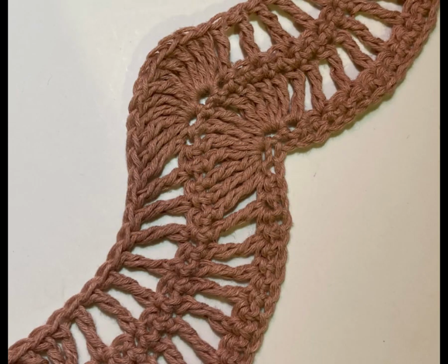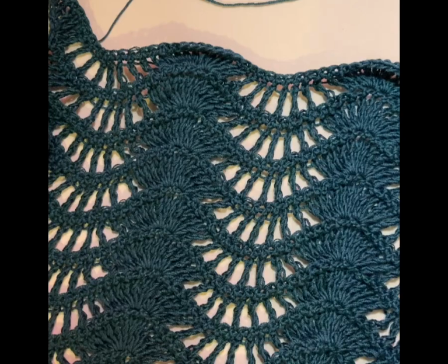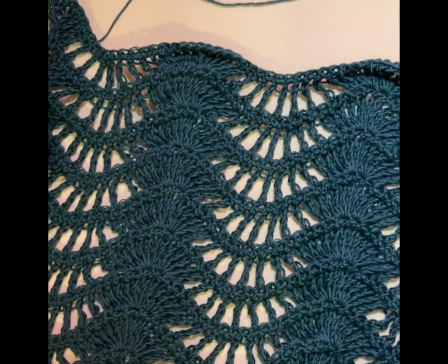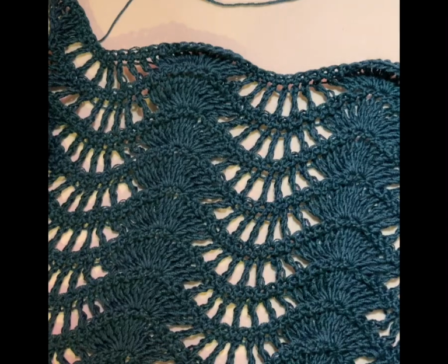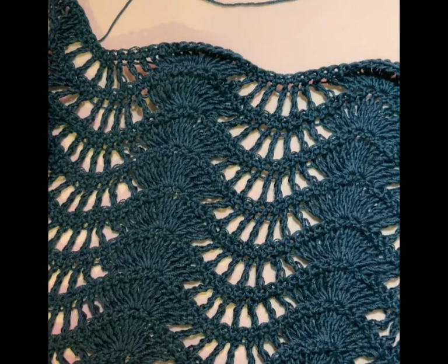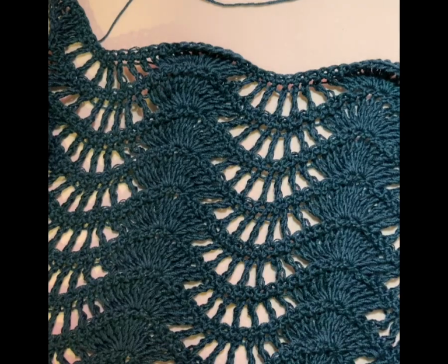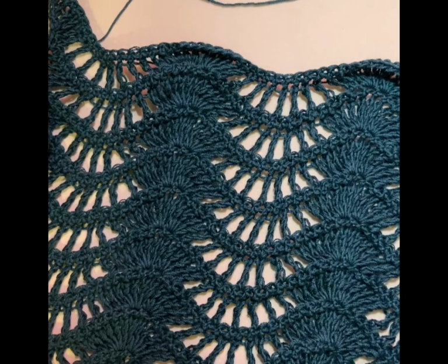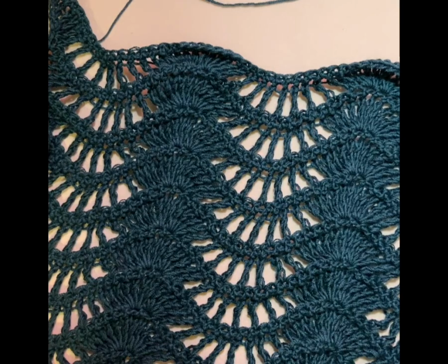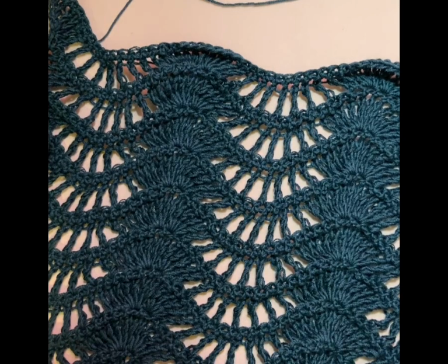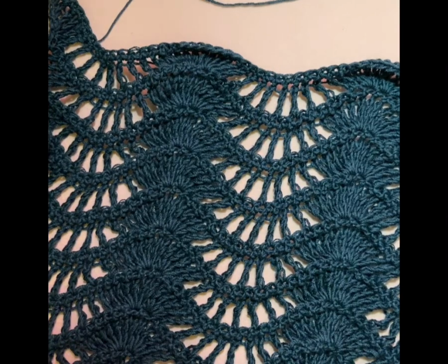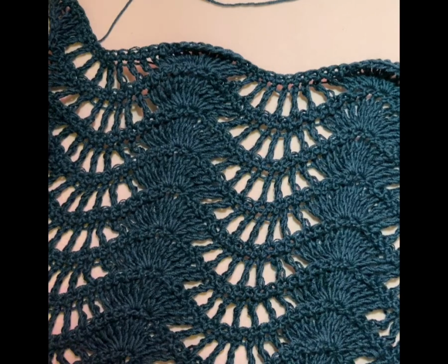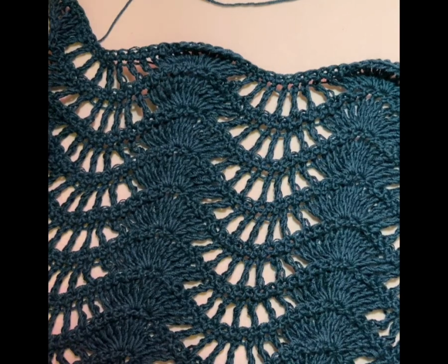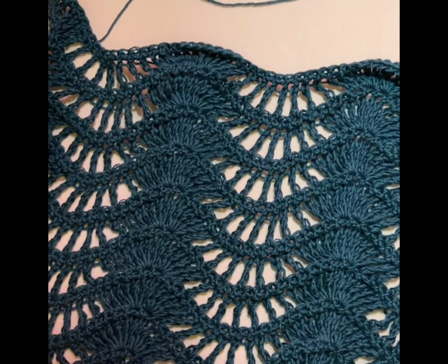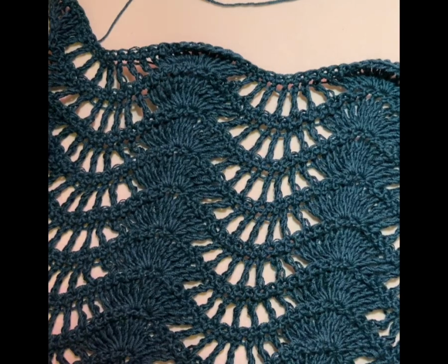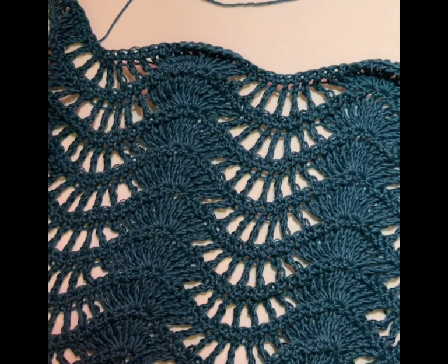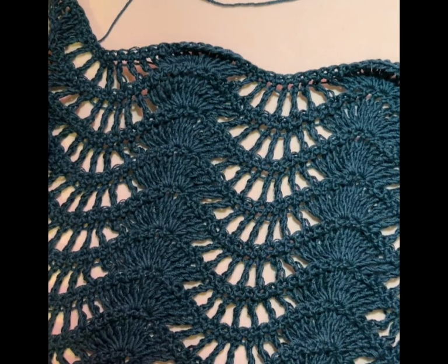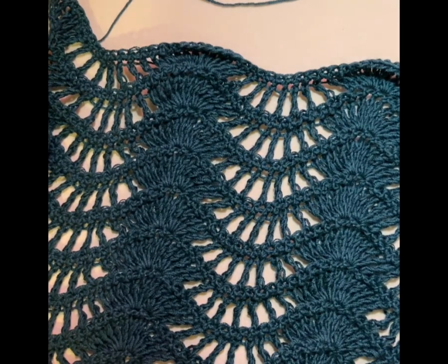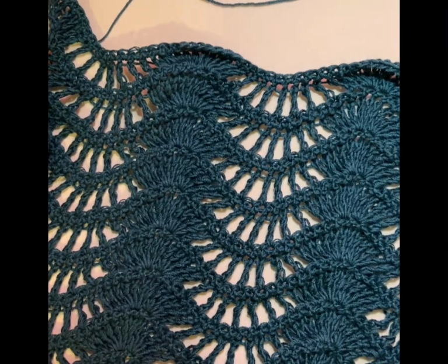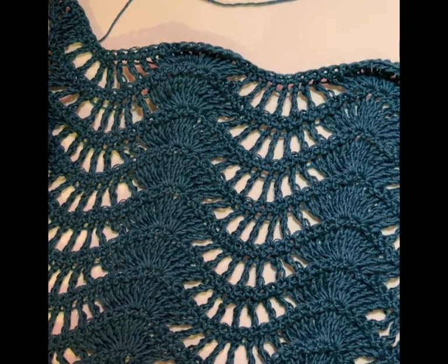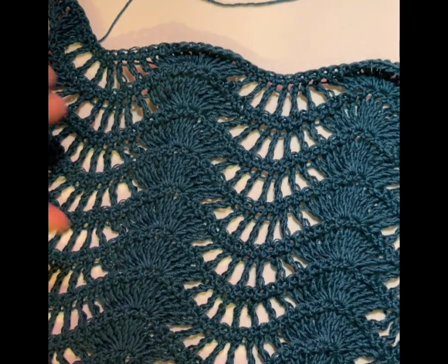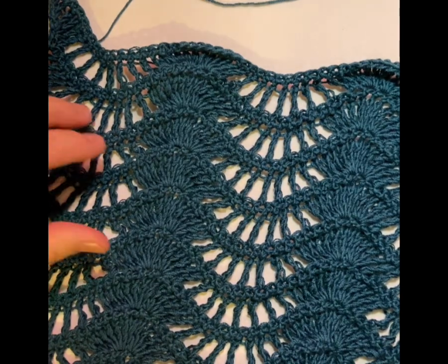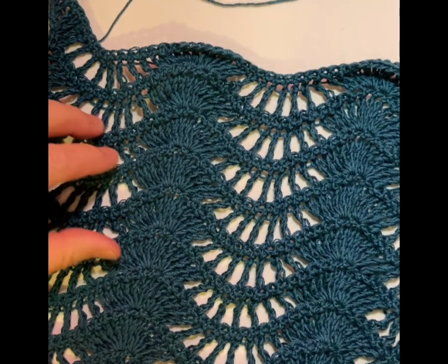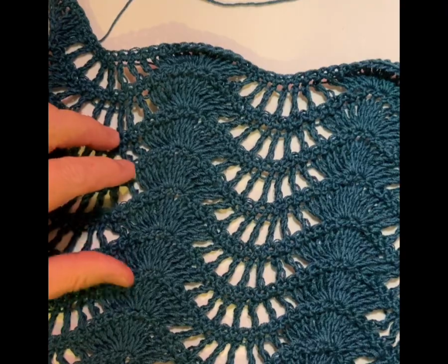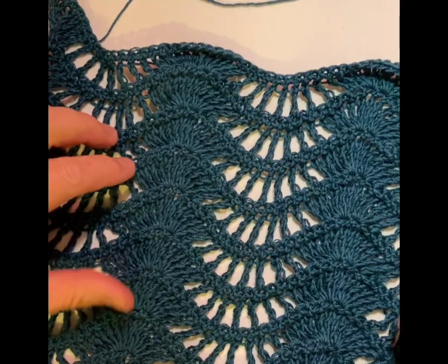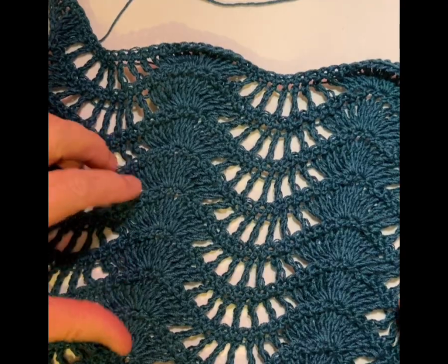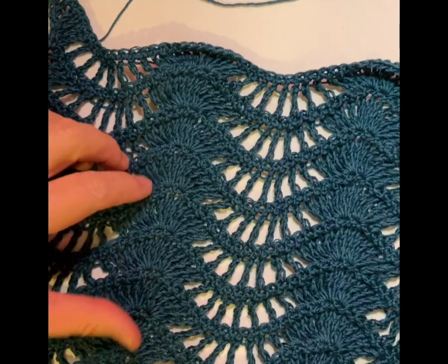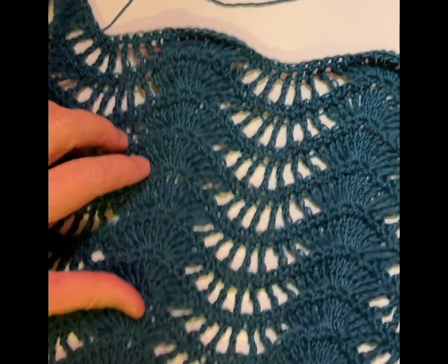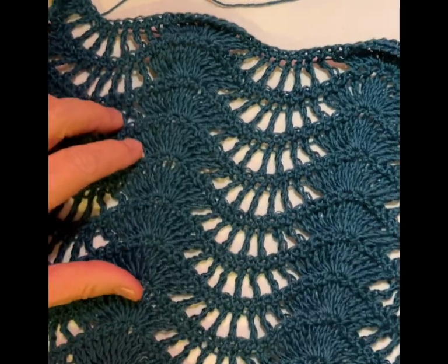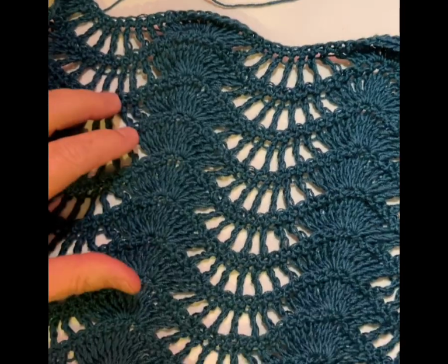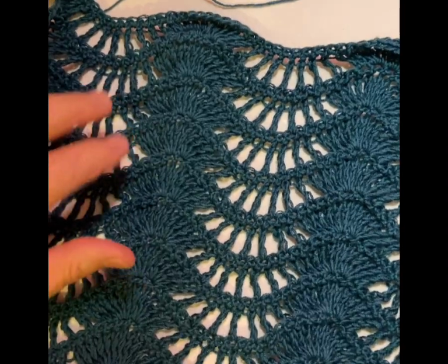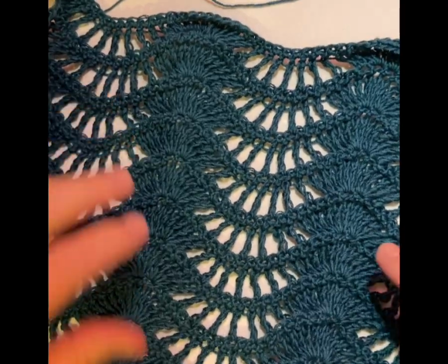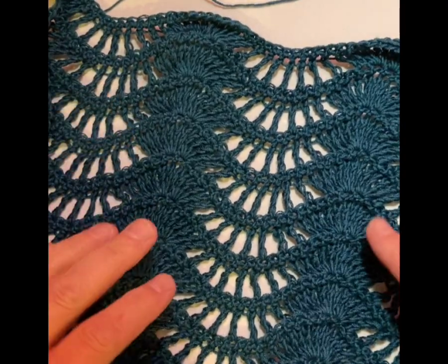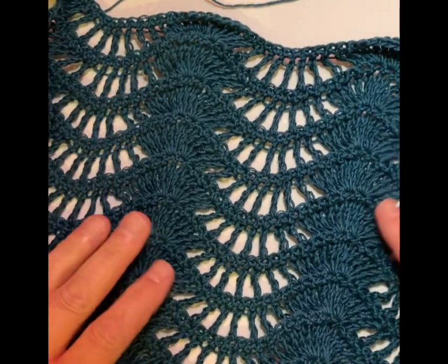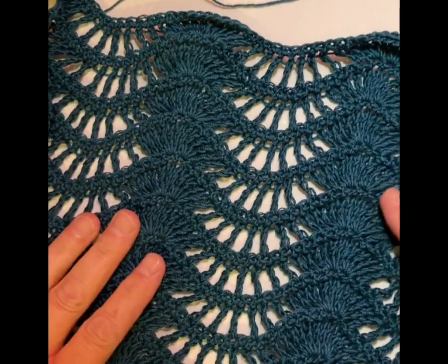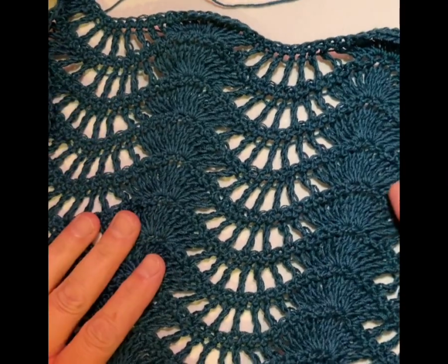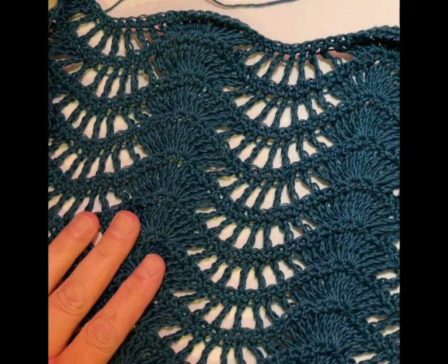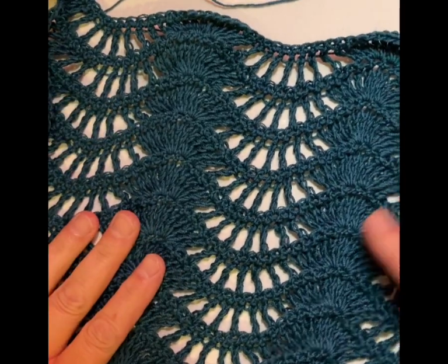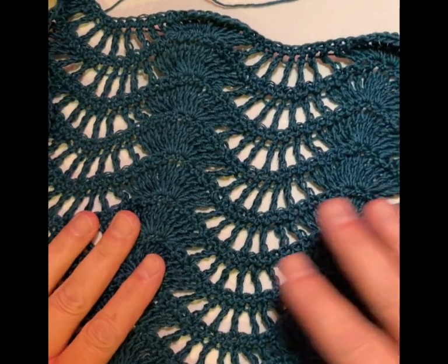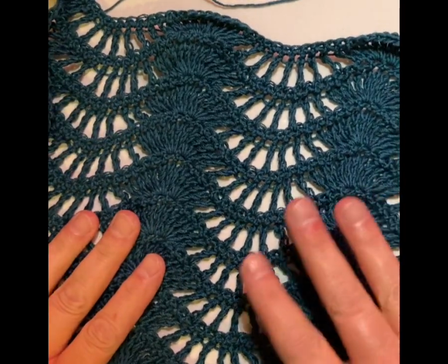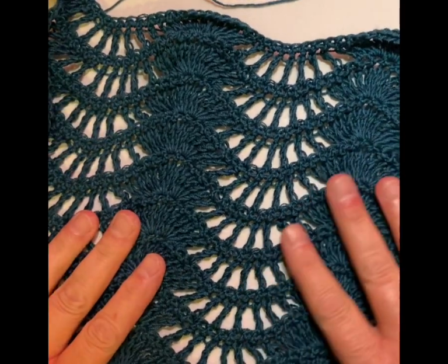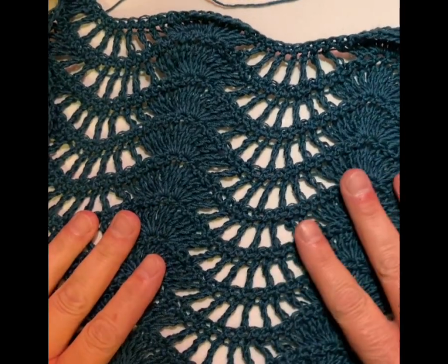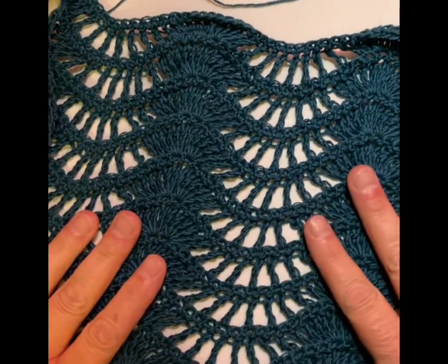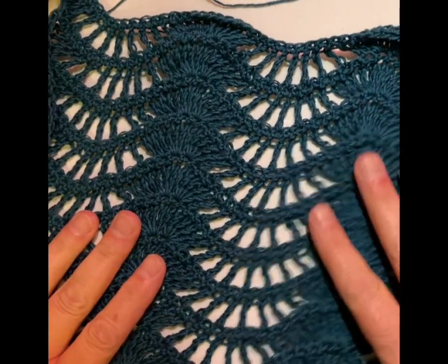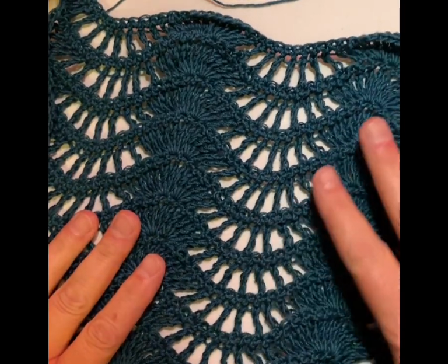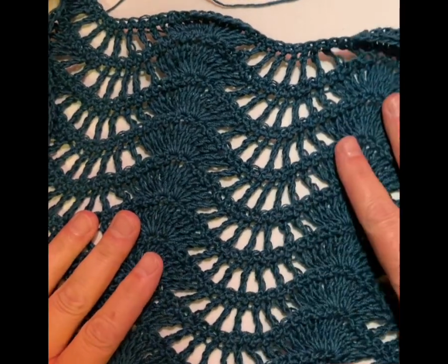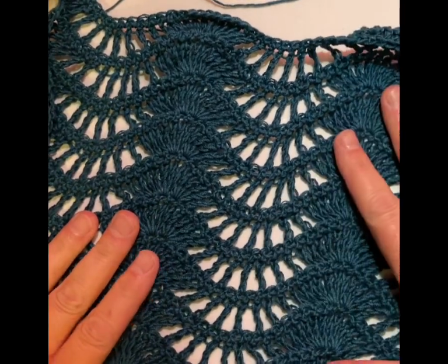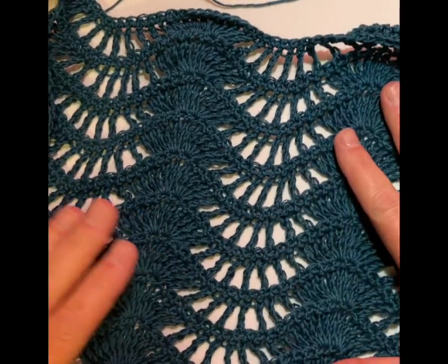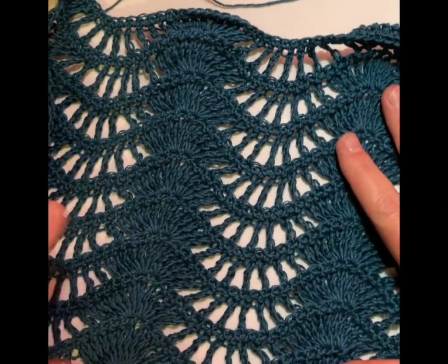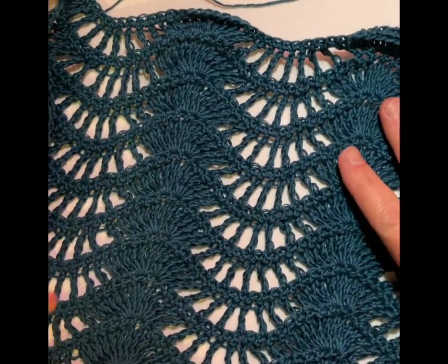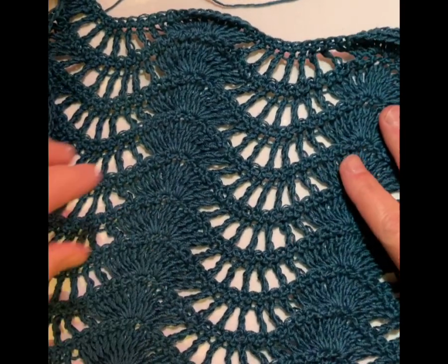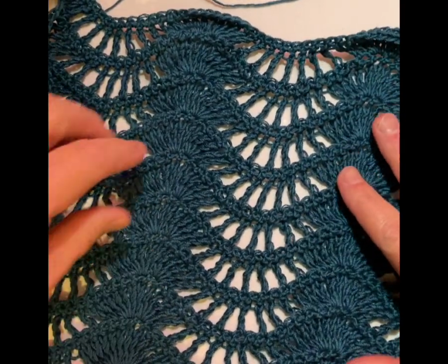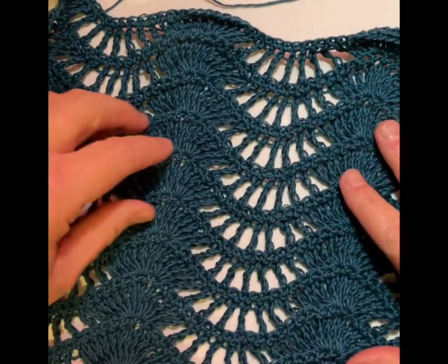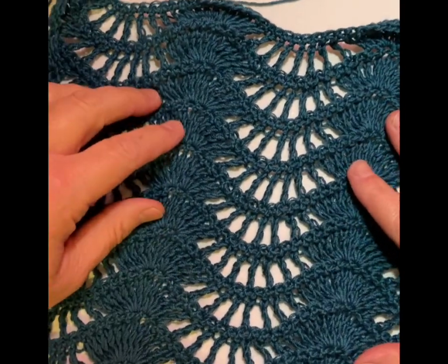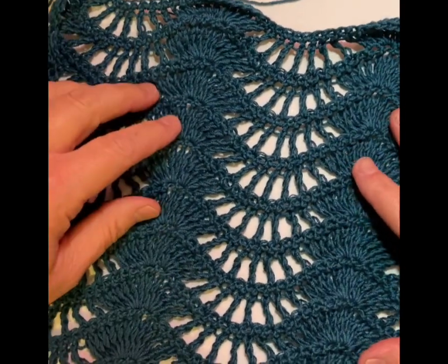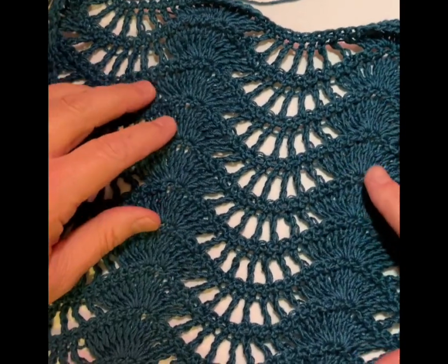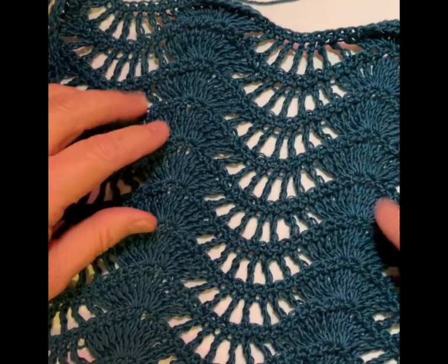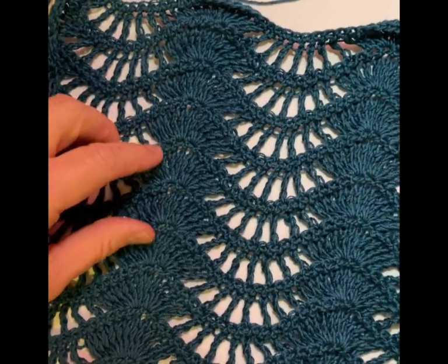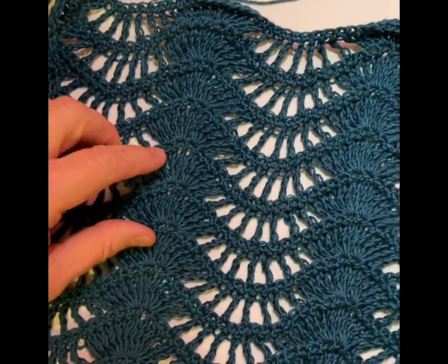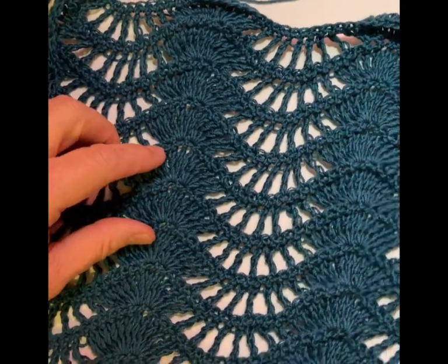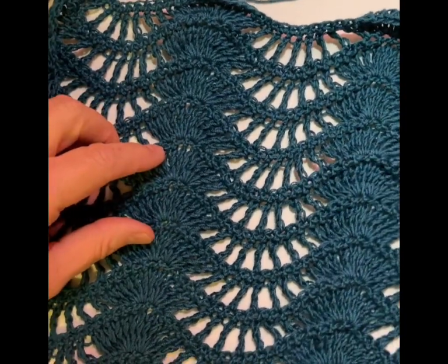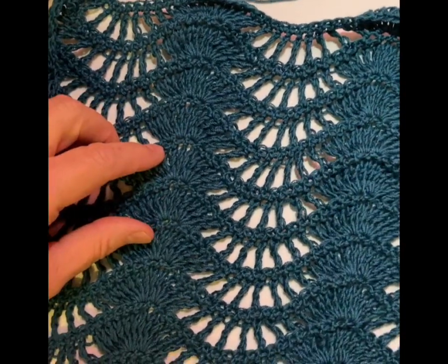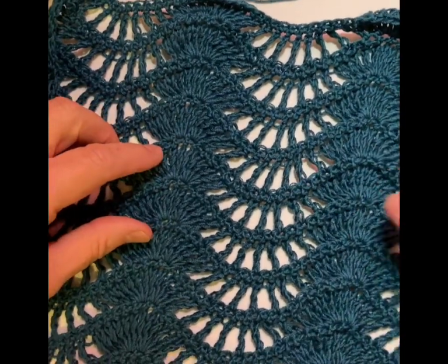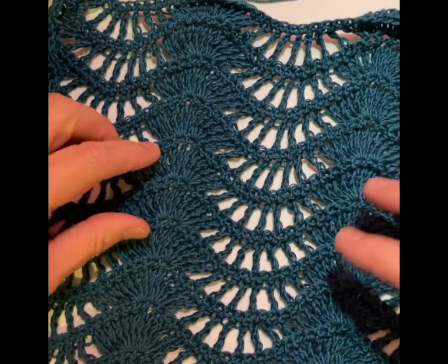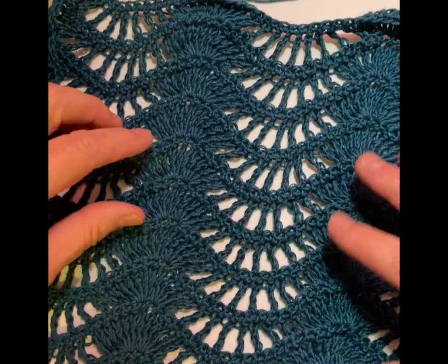Hi folks, this is Vicki at patternprincess.com. I'm just getting over a cold so I have a little bit of a scratchy throat.